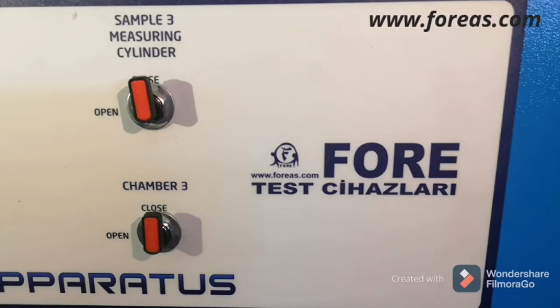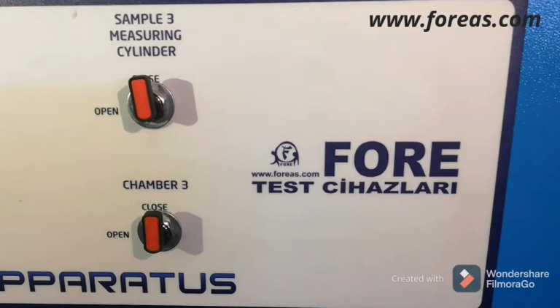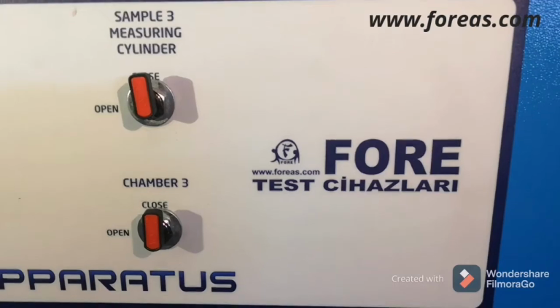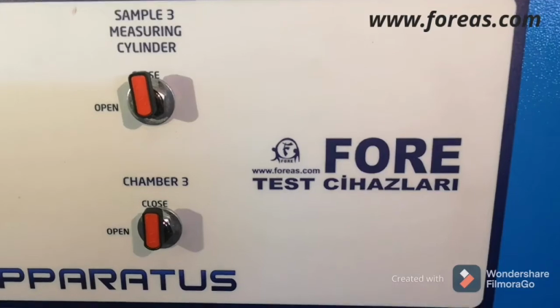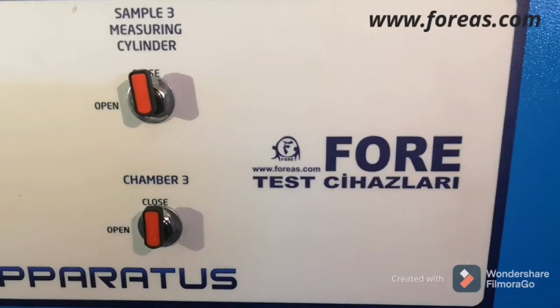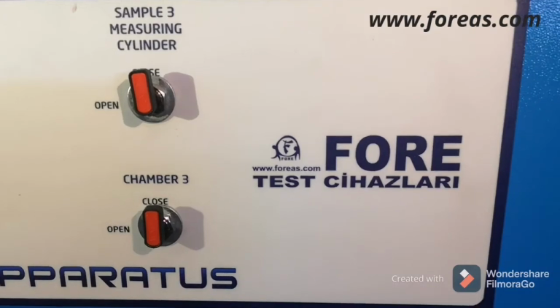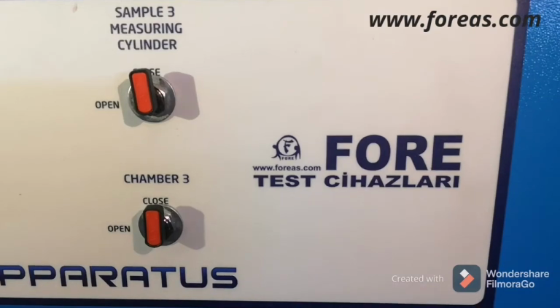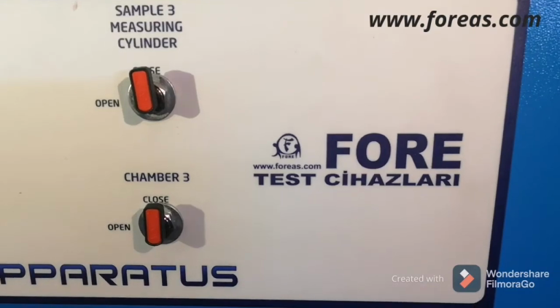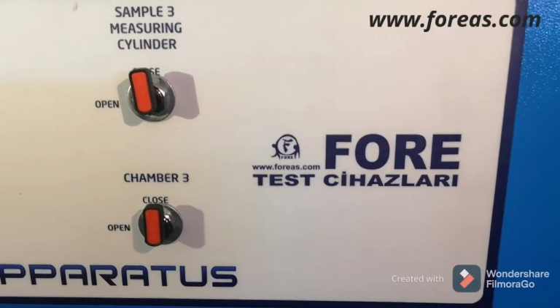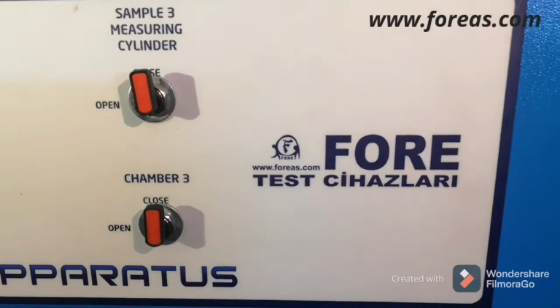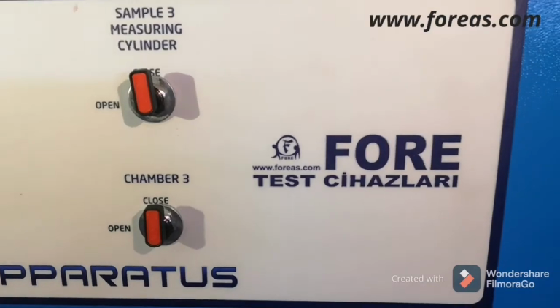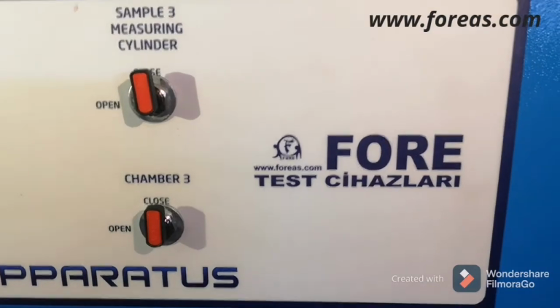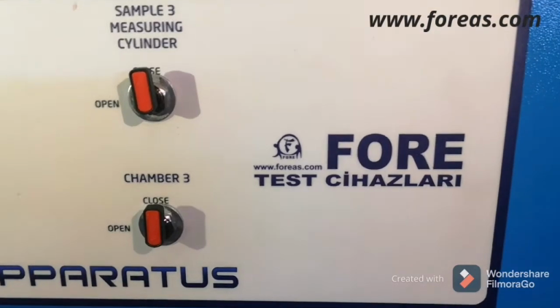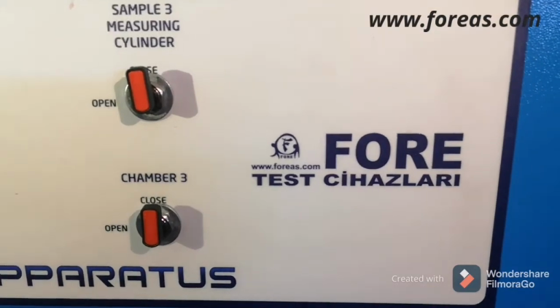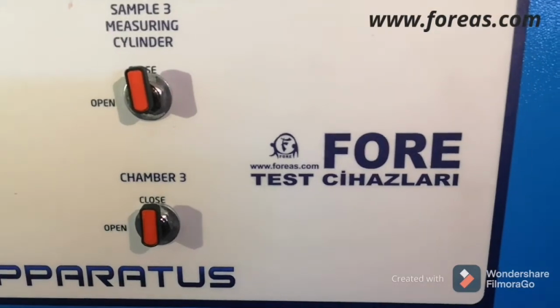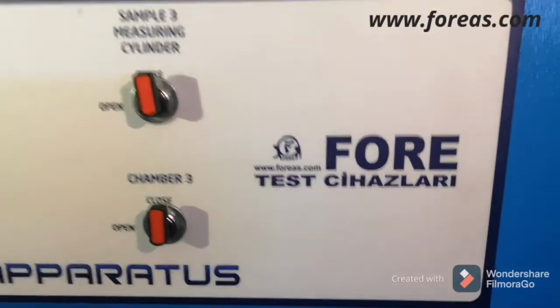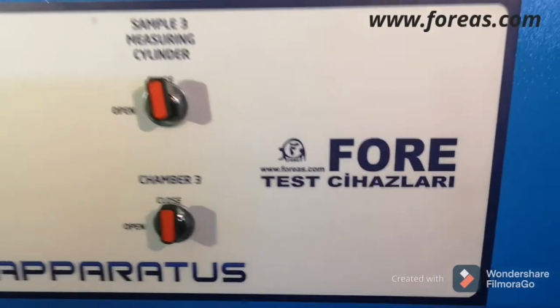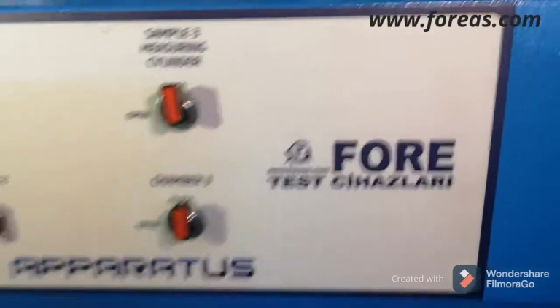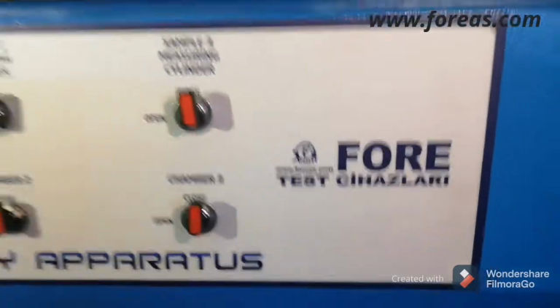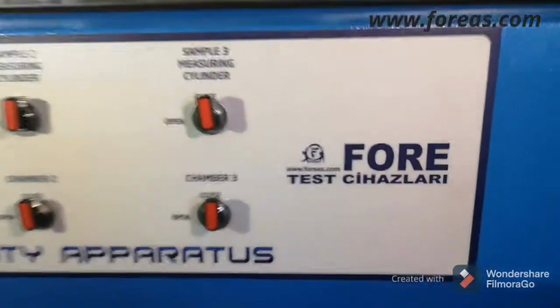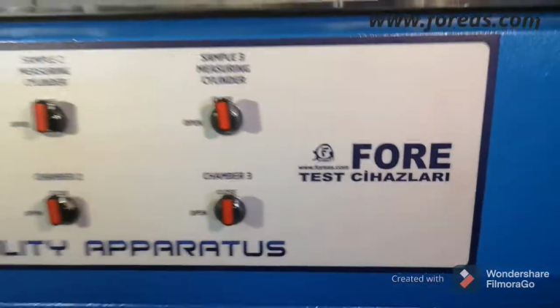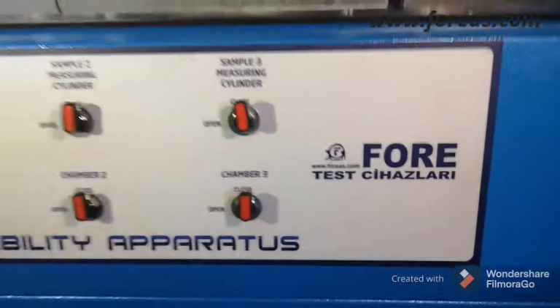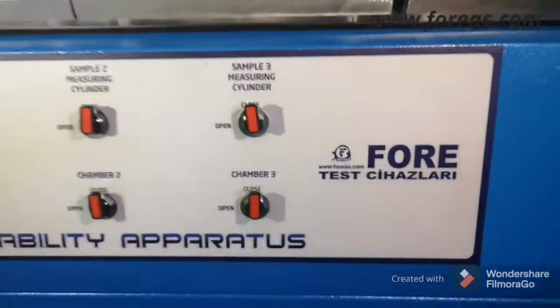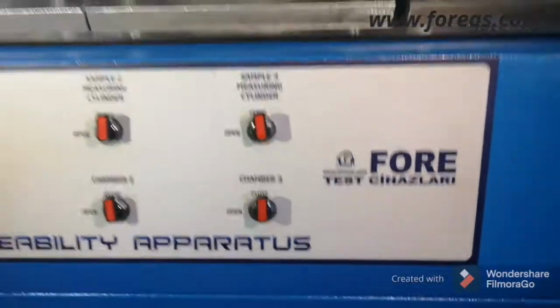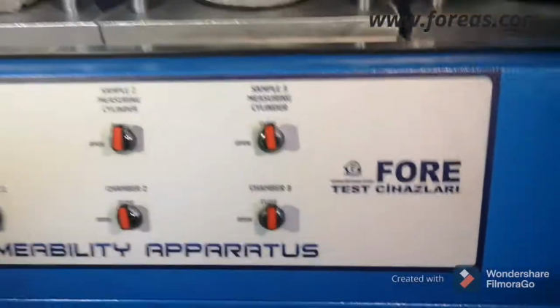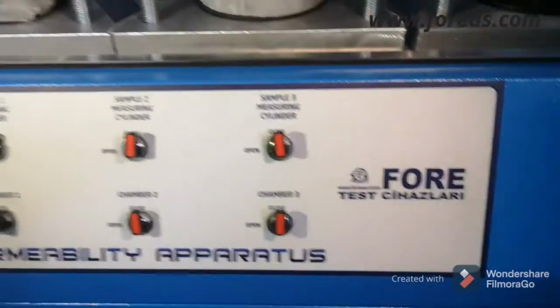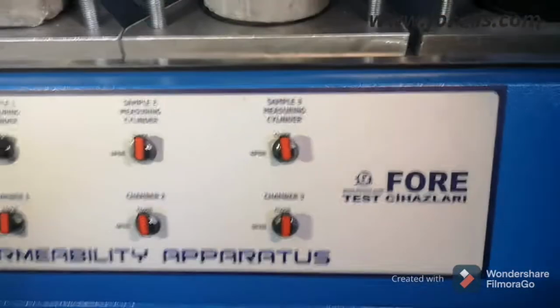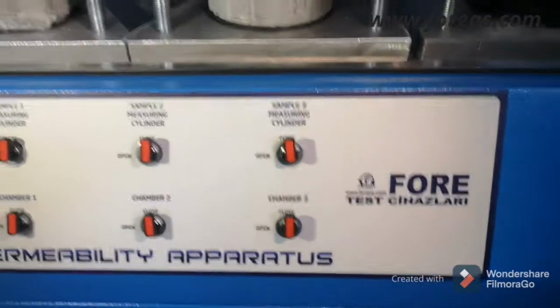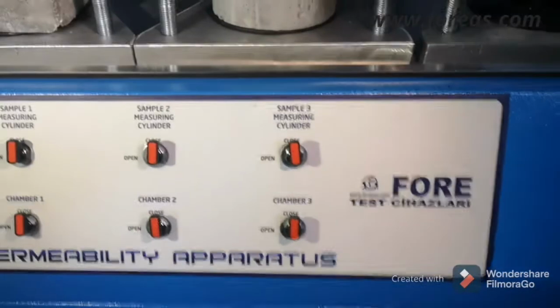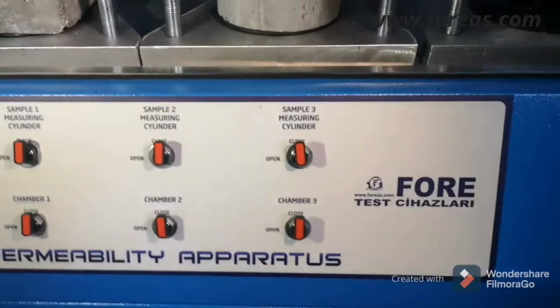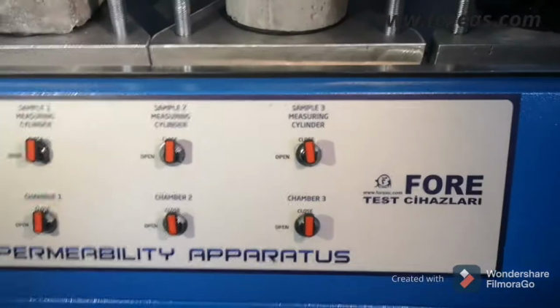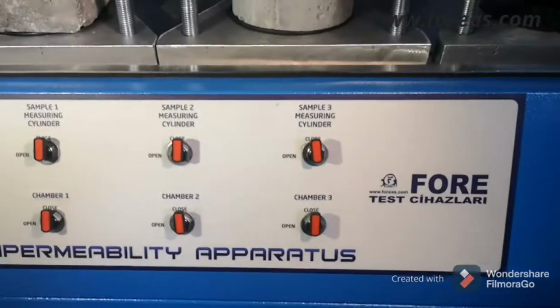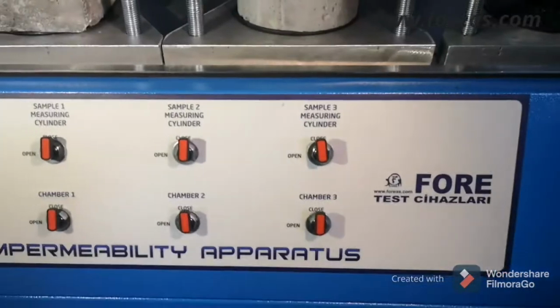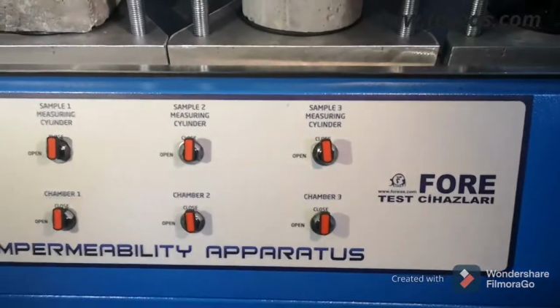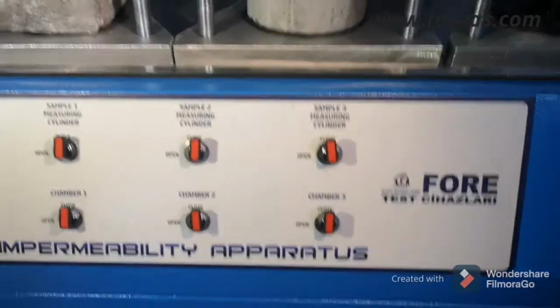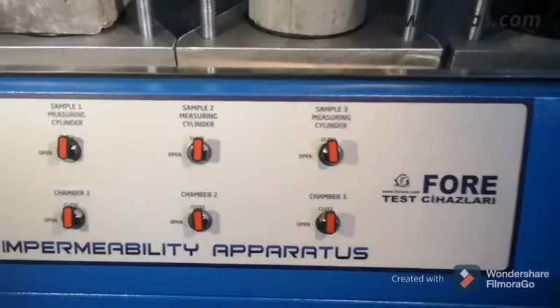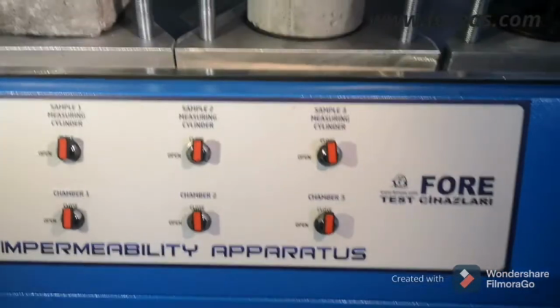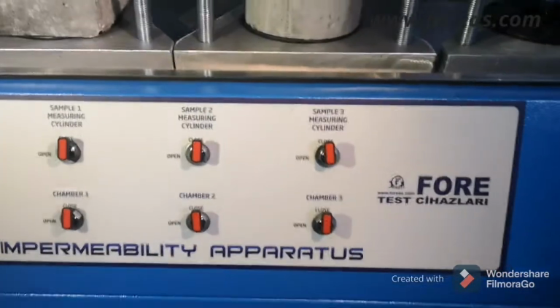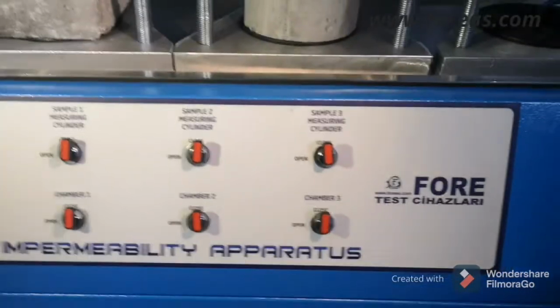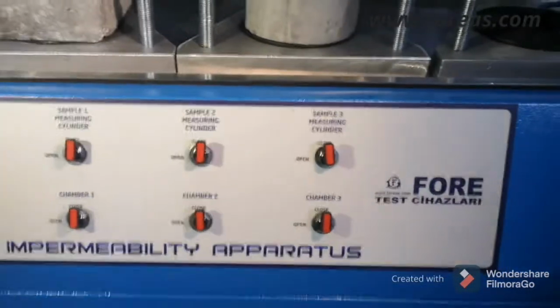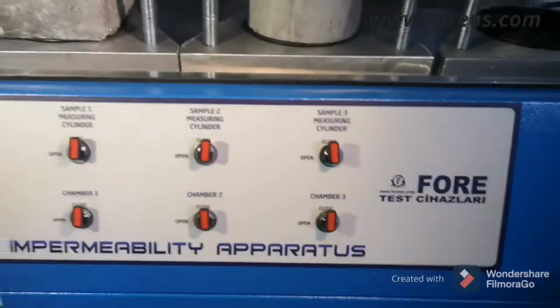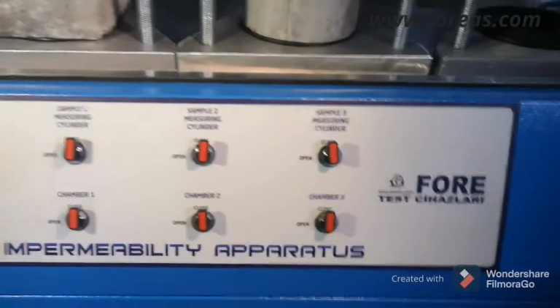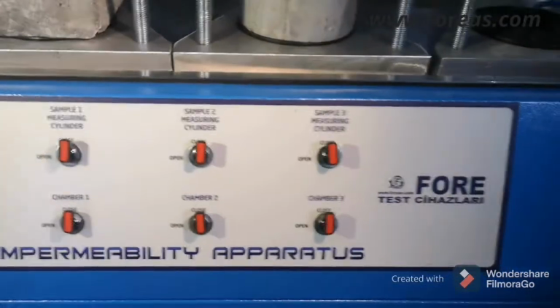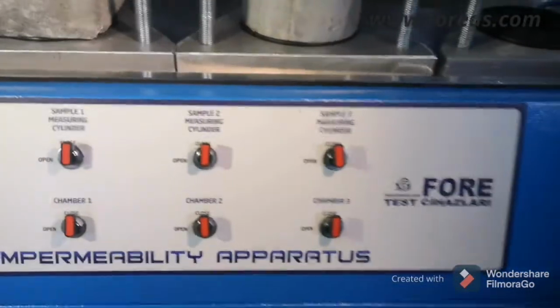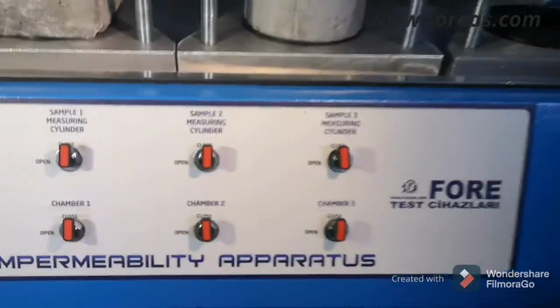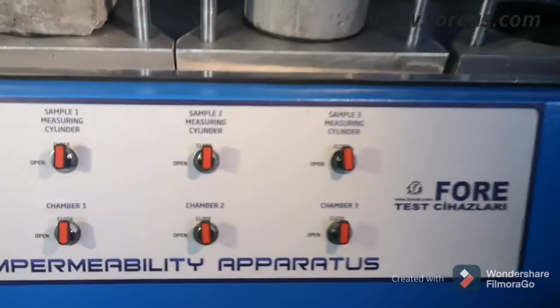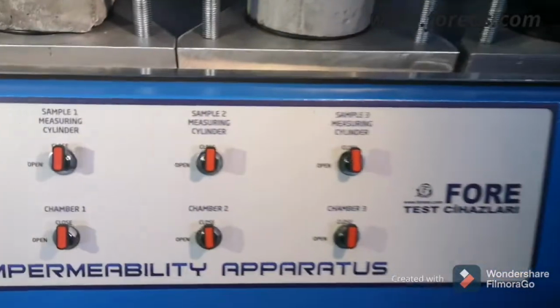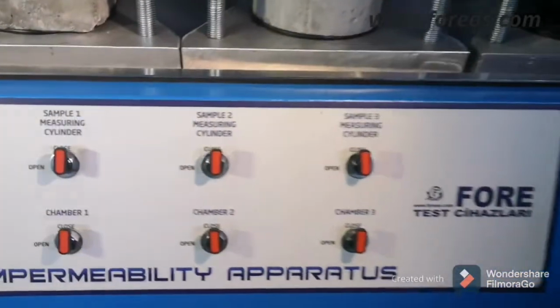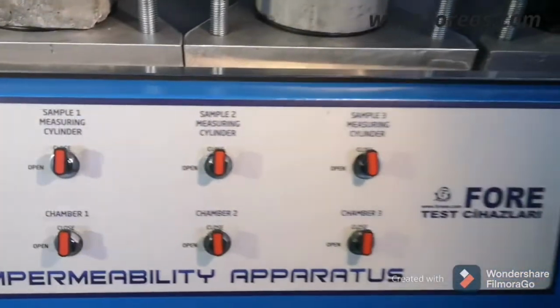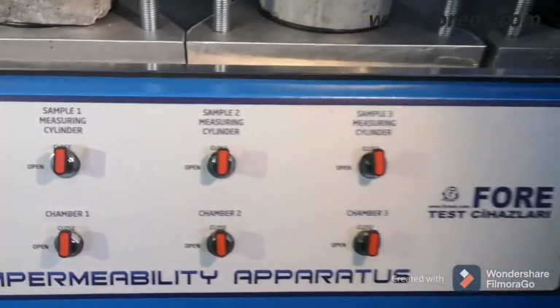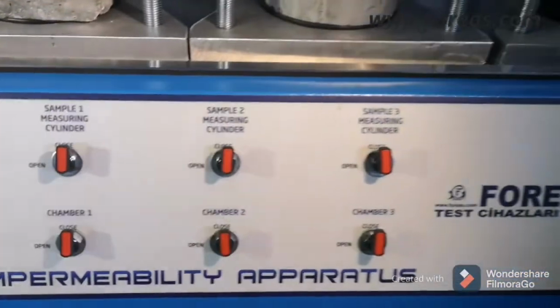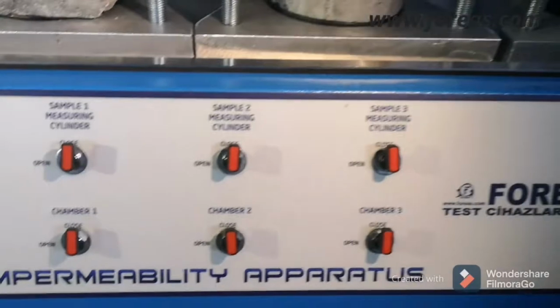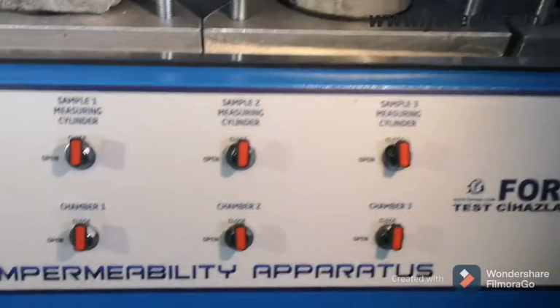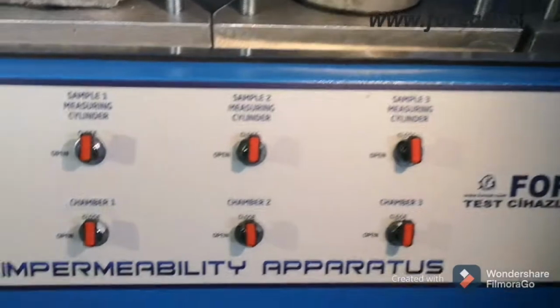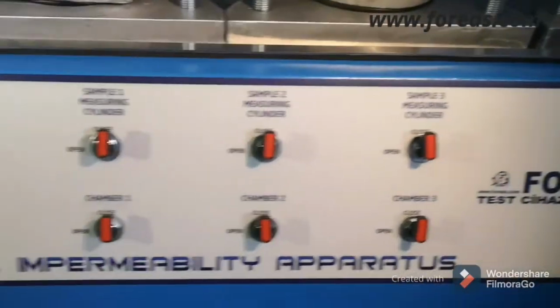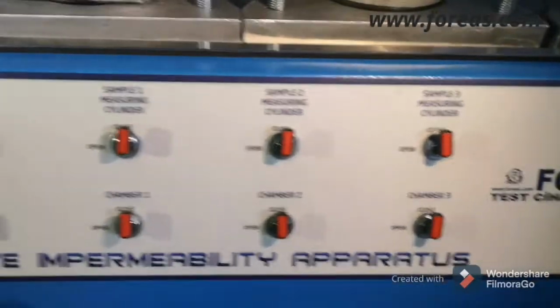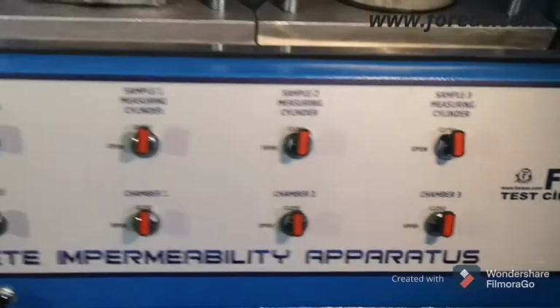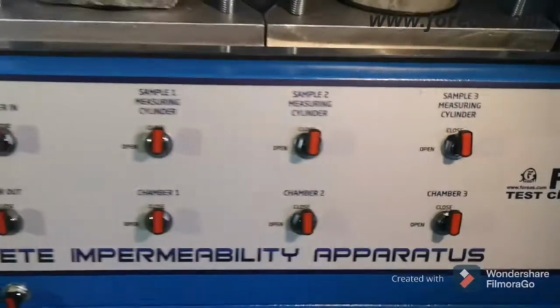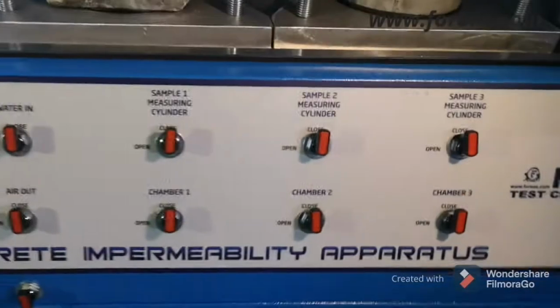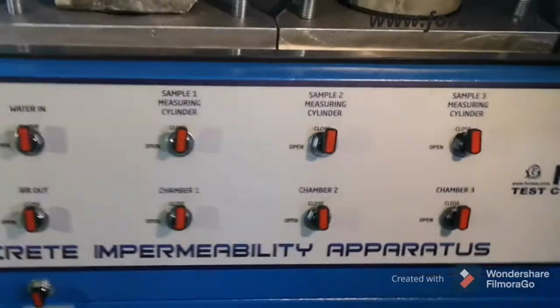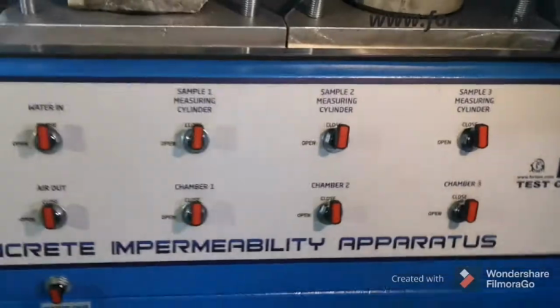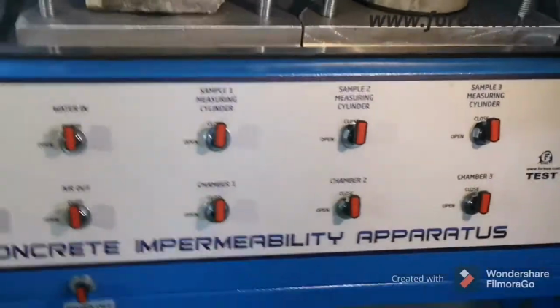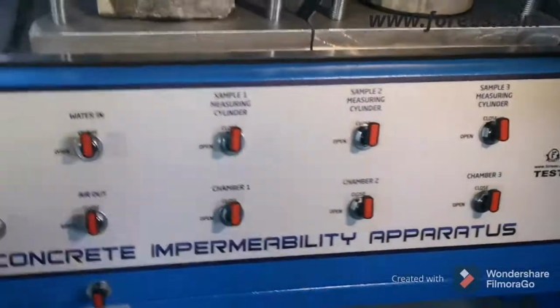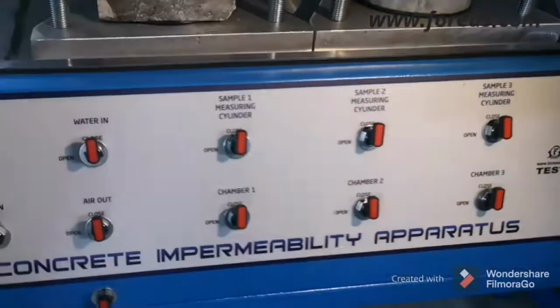Foret Testing Equipment and Manufacturing Limited Company presents the concrete permeability apparatus.